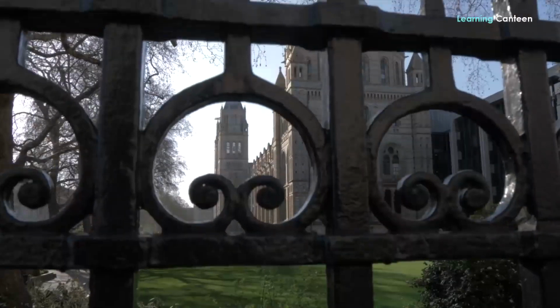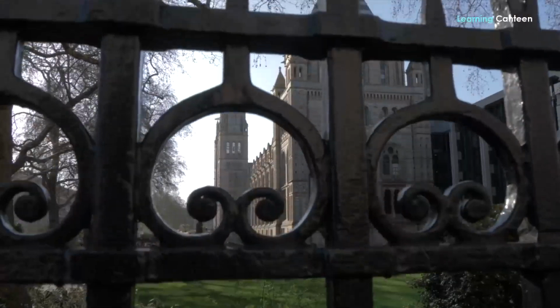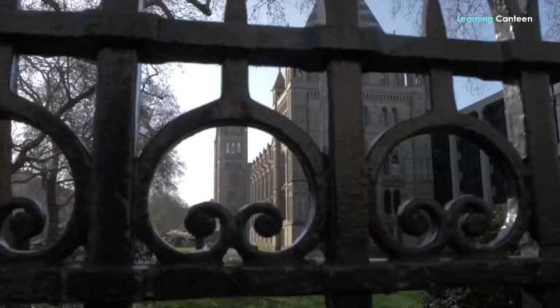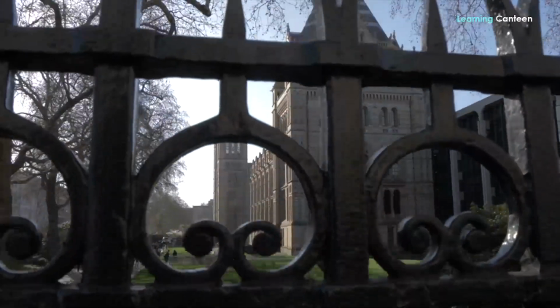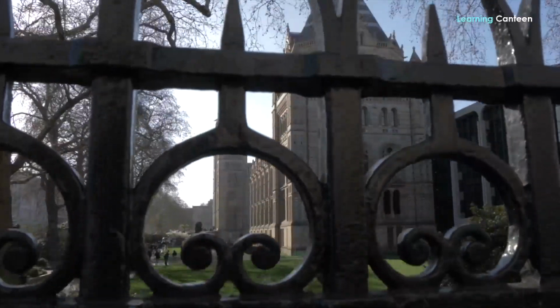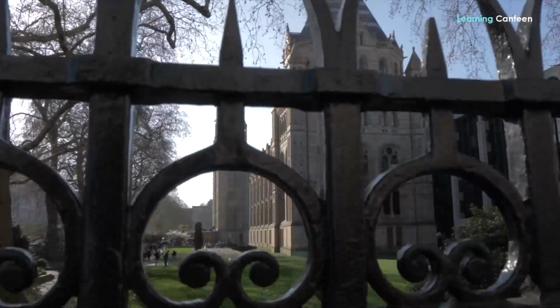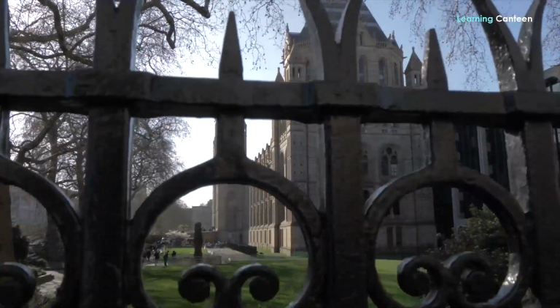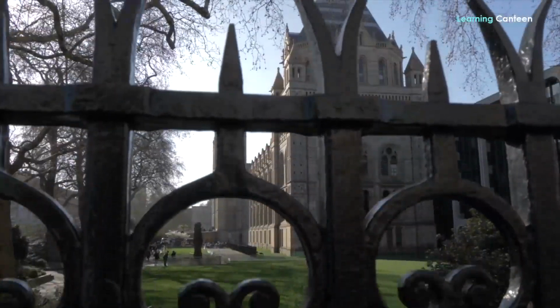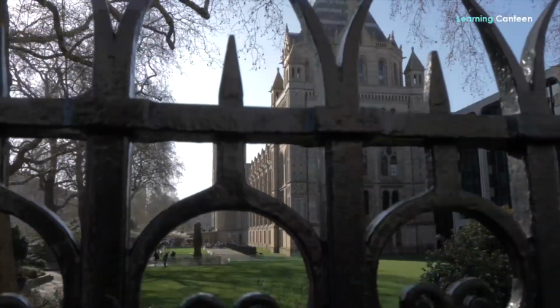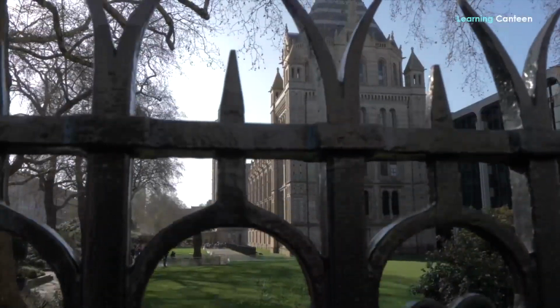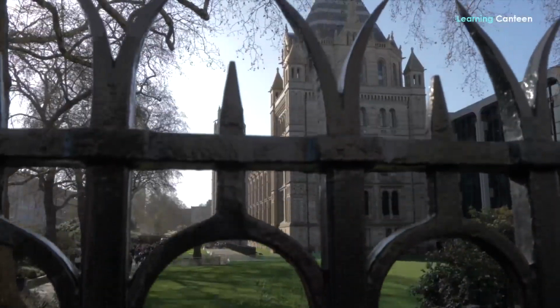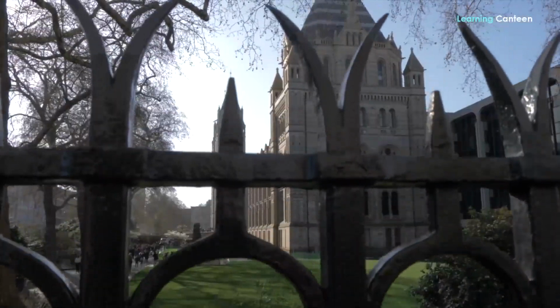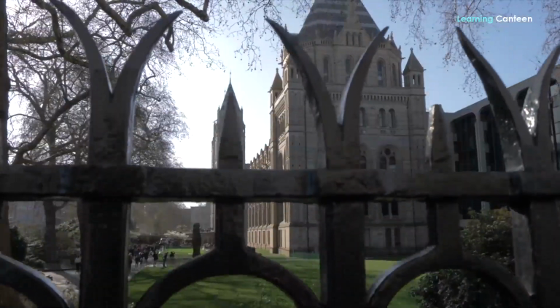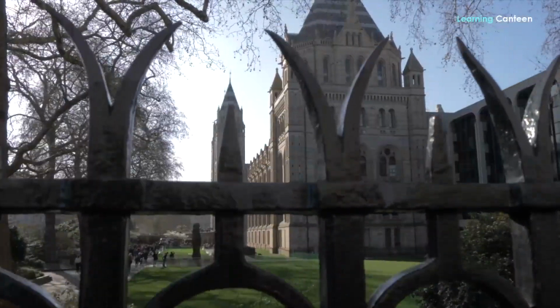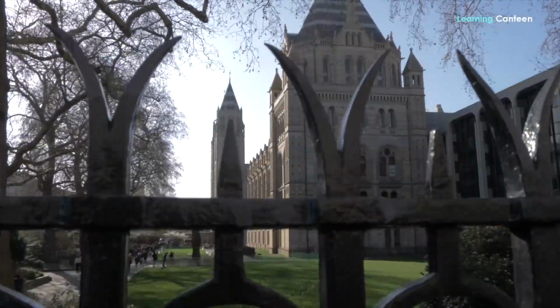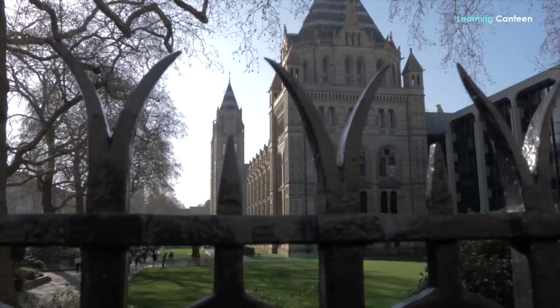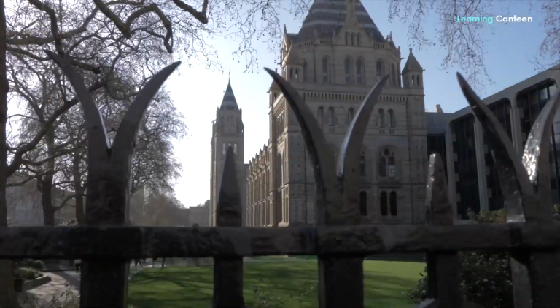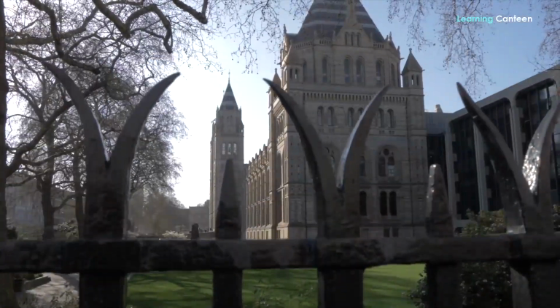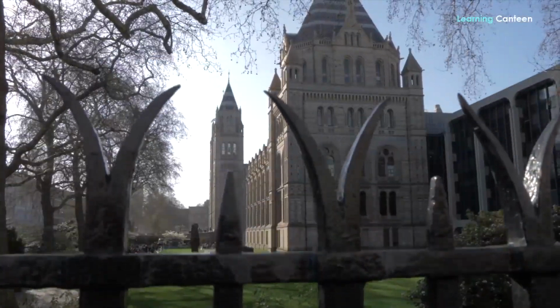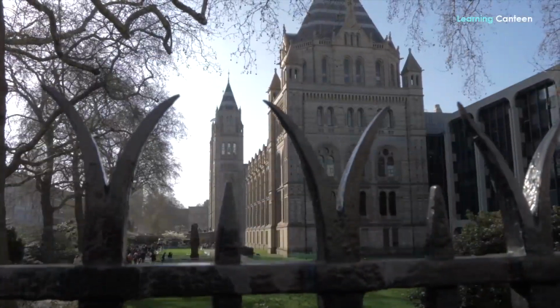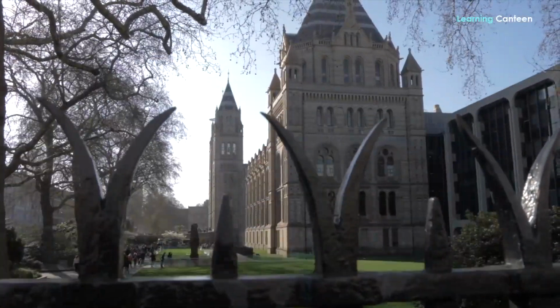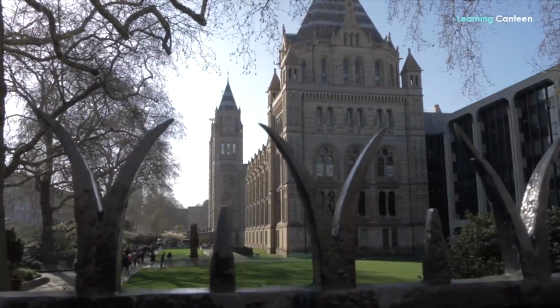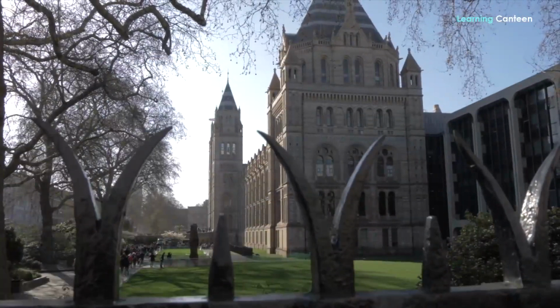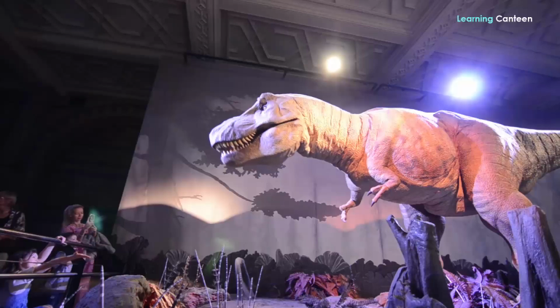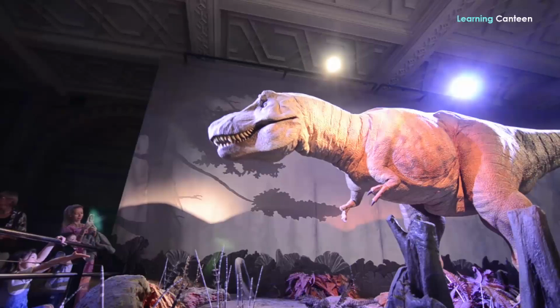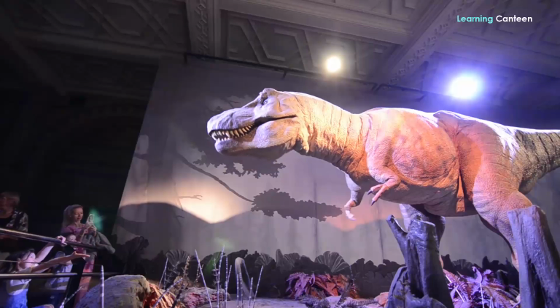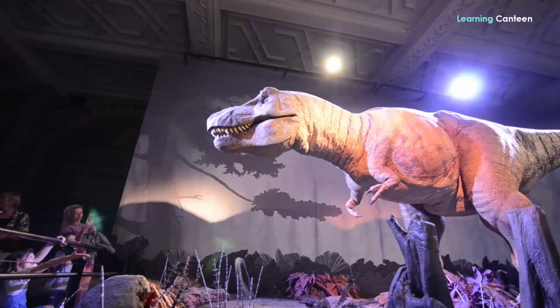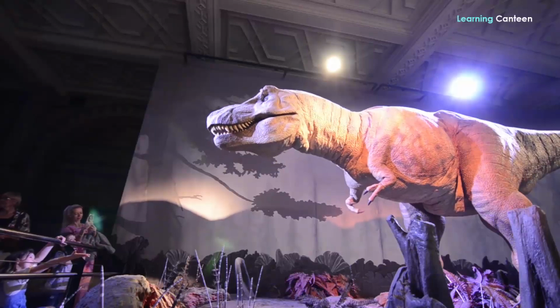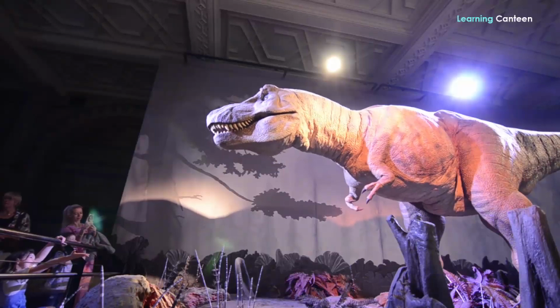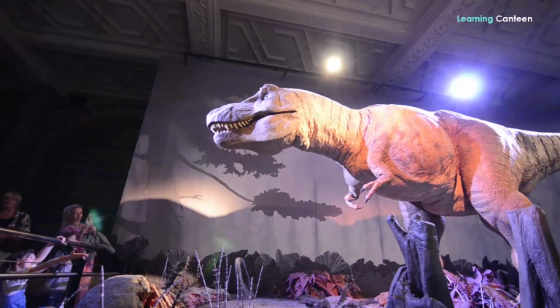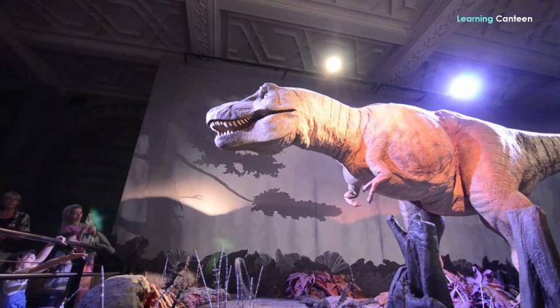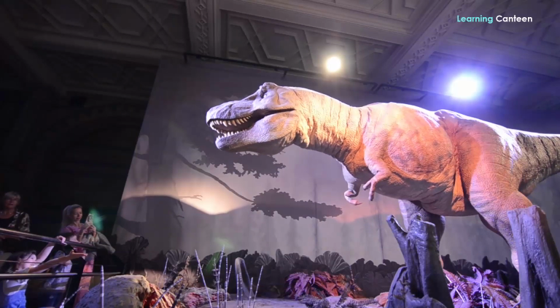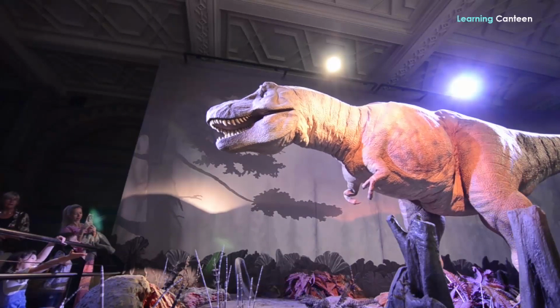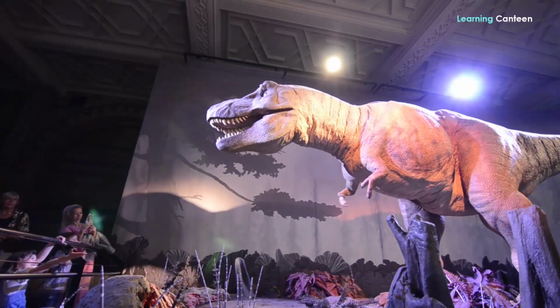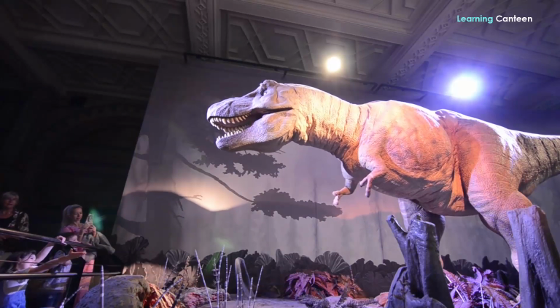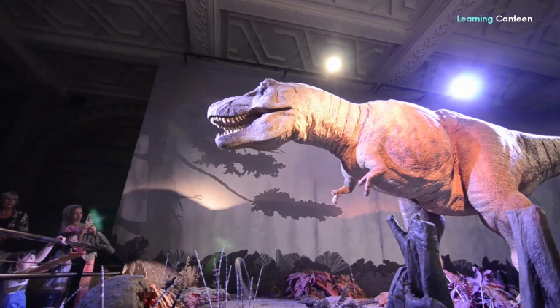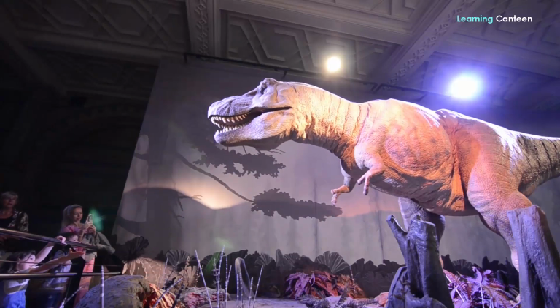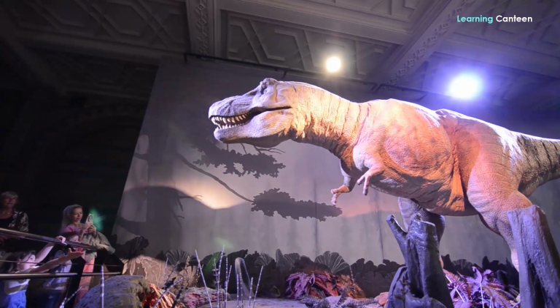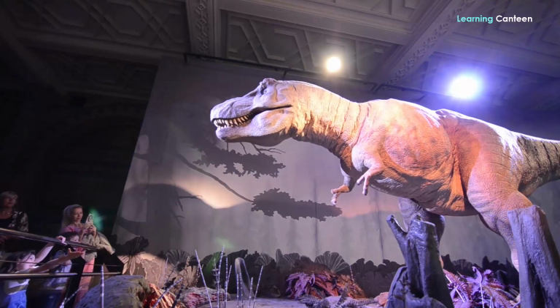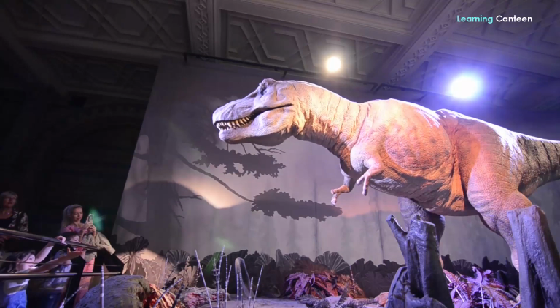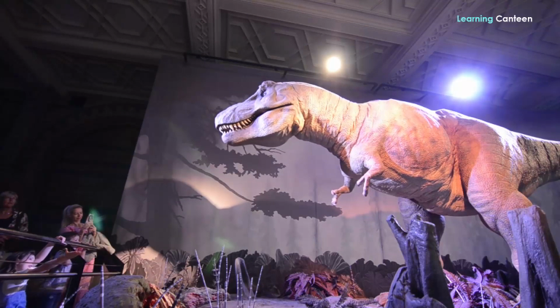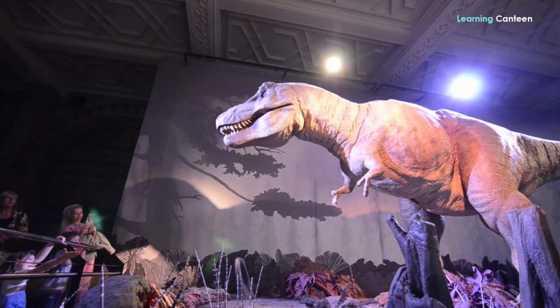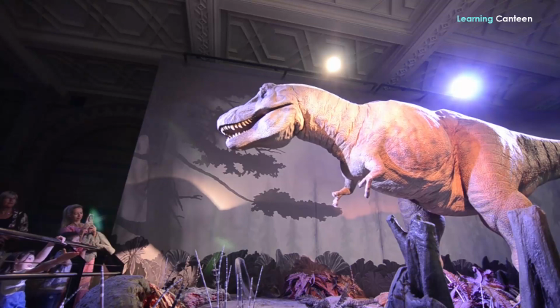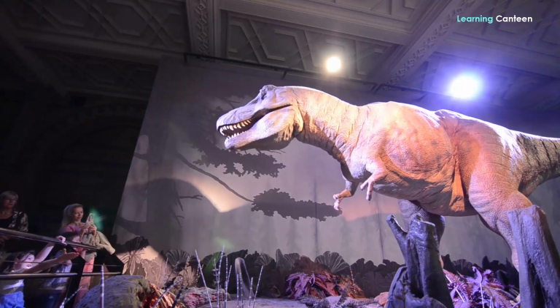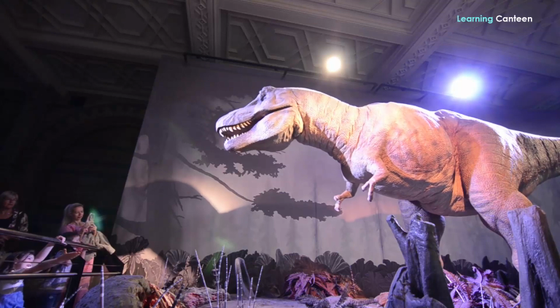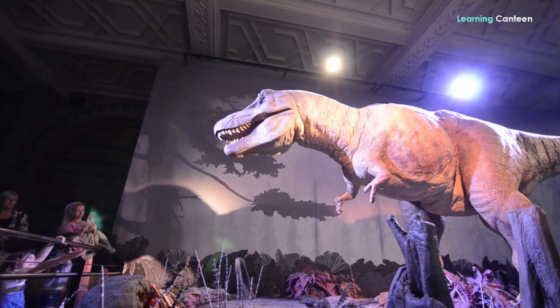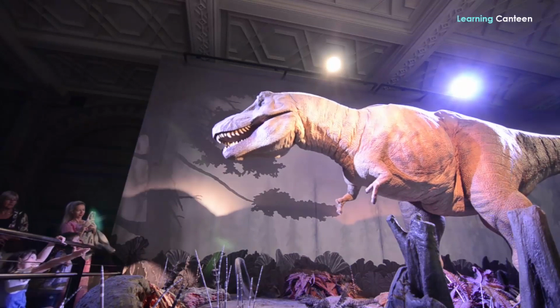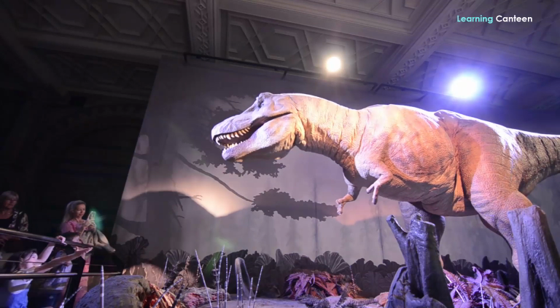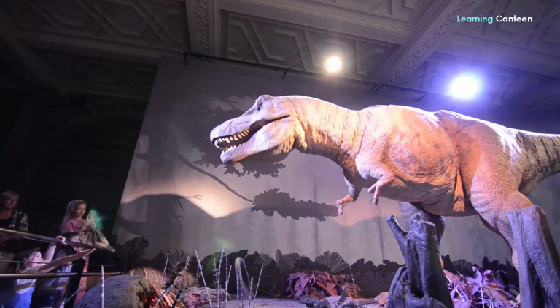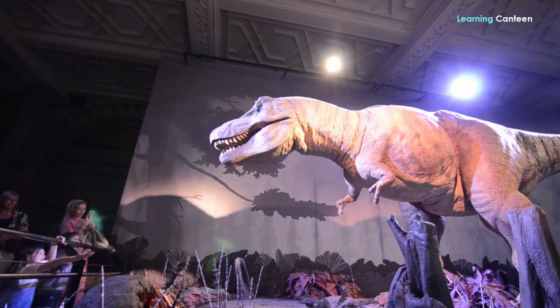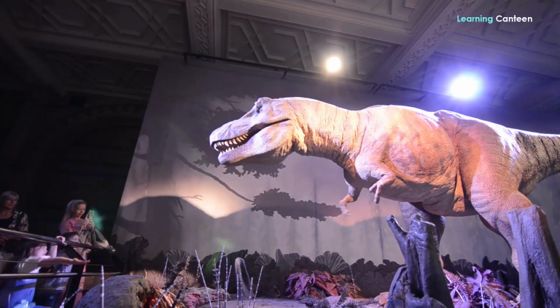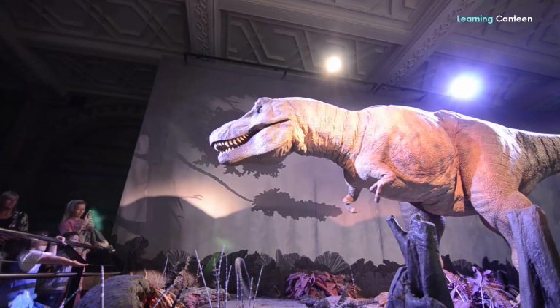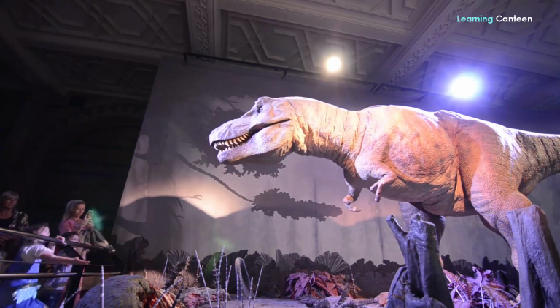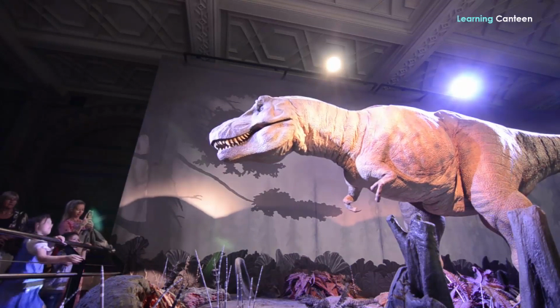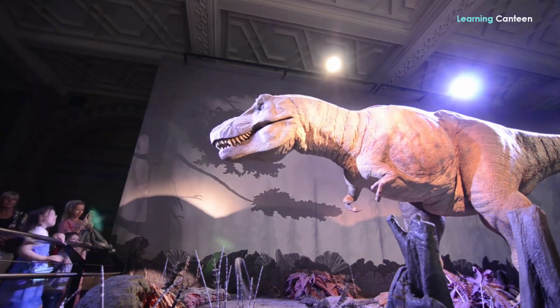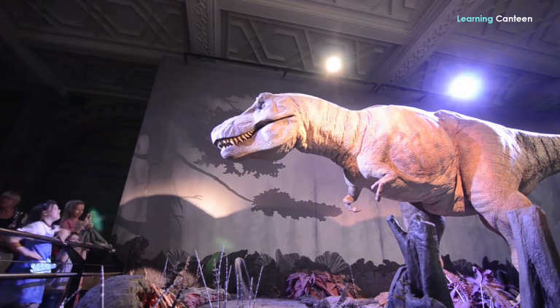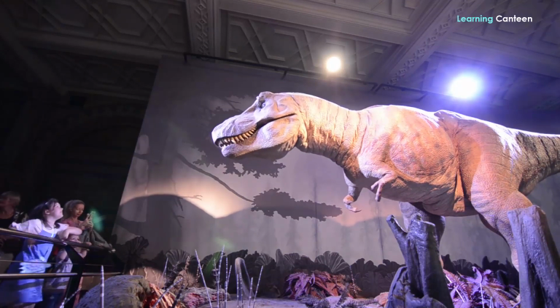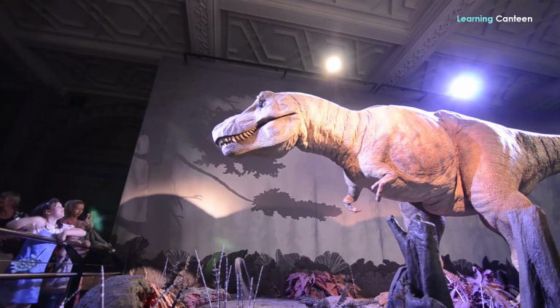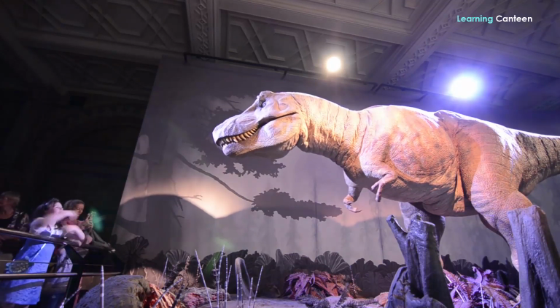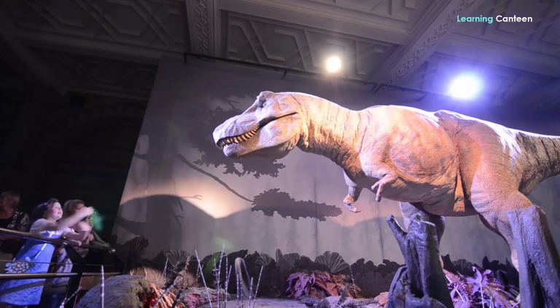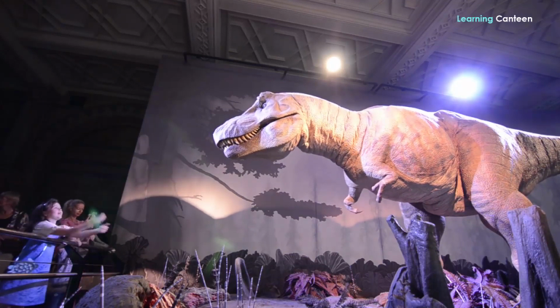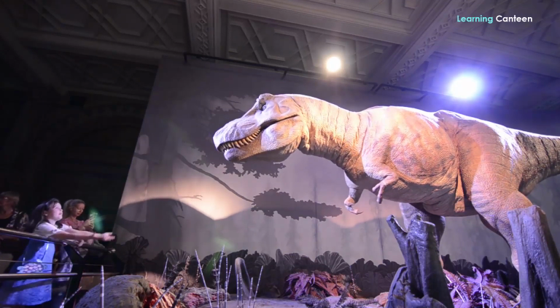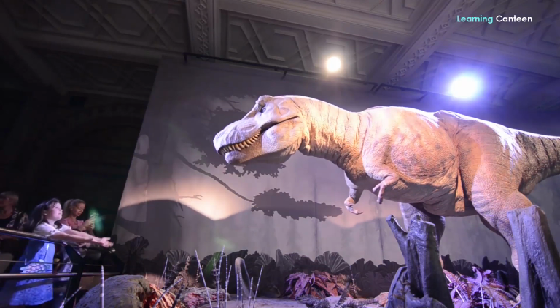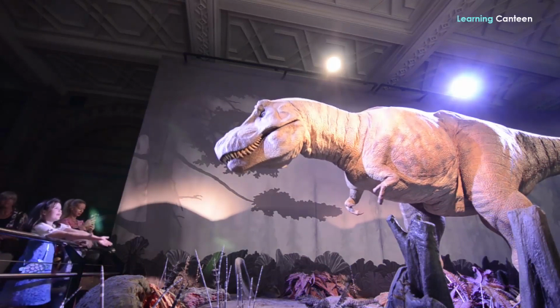Another one is the Victoria and Albert Museum, housing over 2,000 pieces of art collected from the world, bearing more than 3,000 years of history.